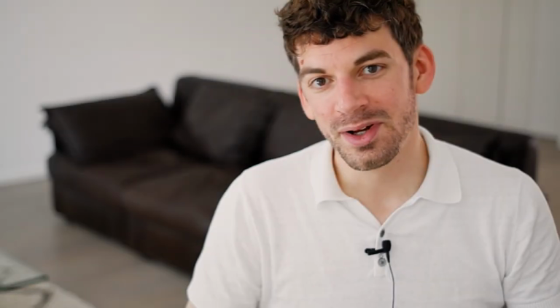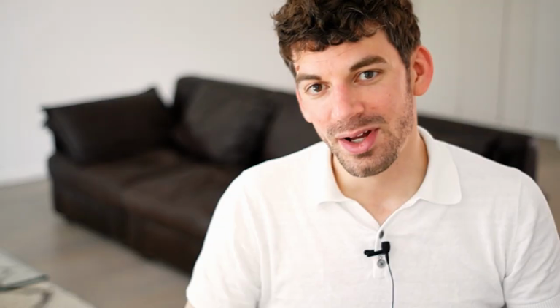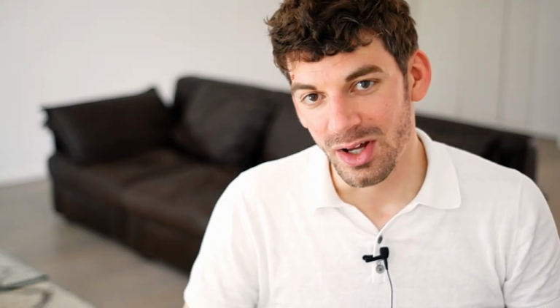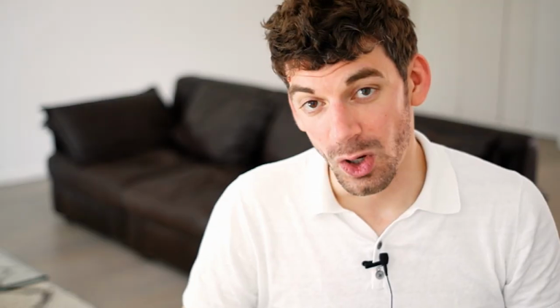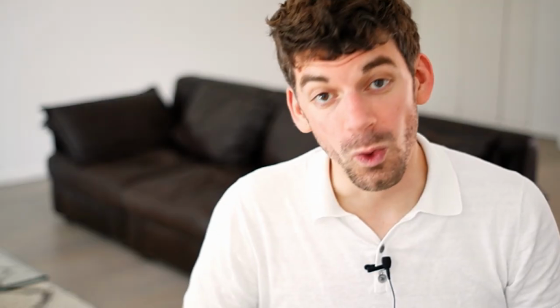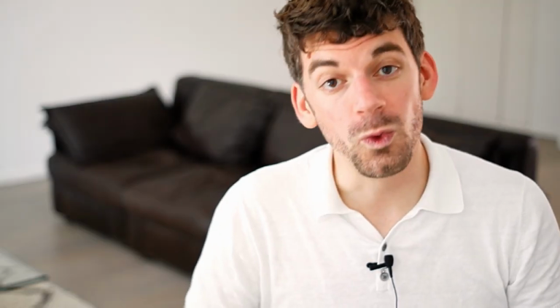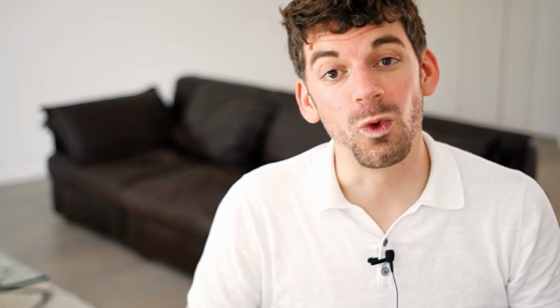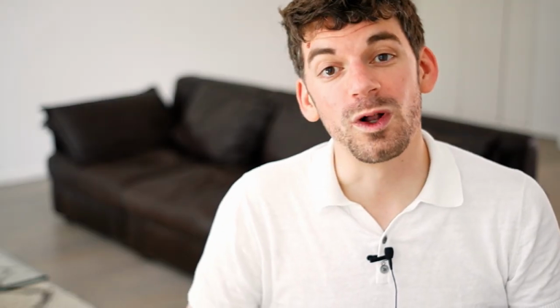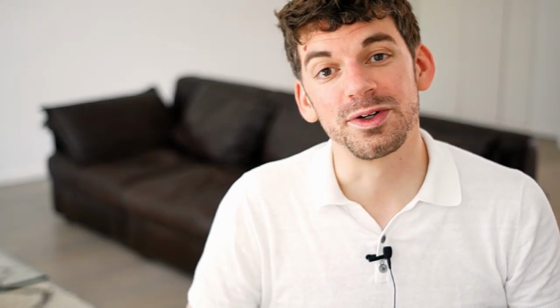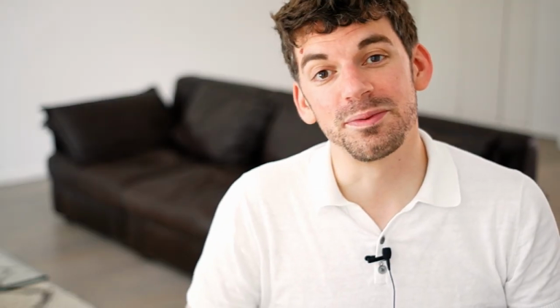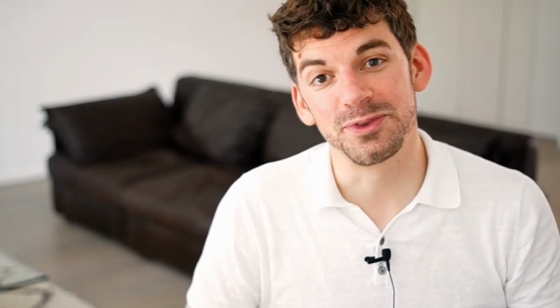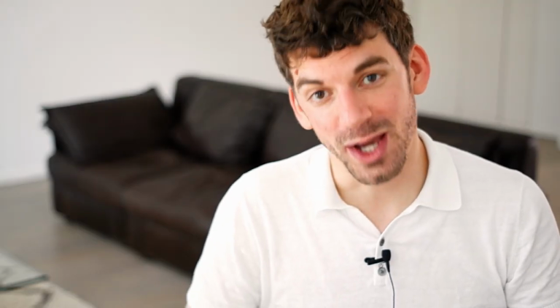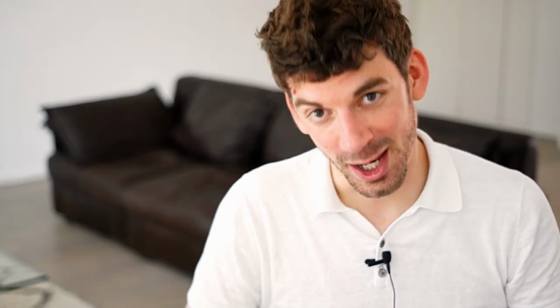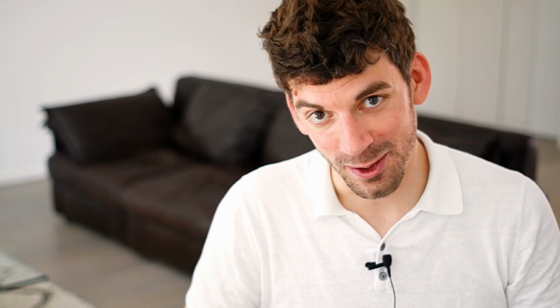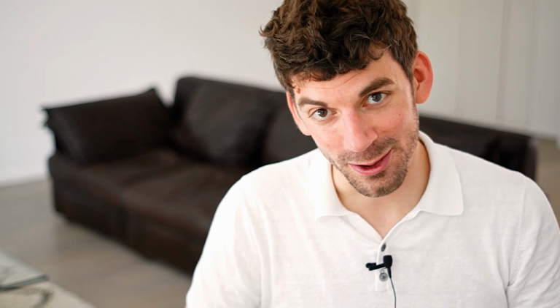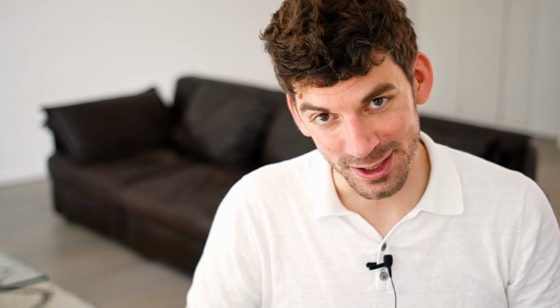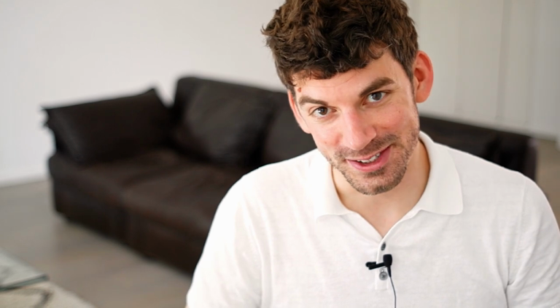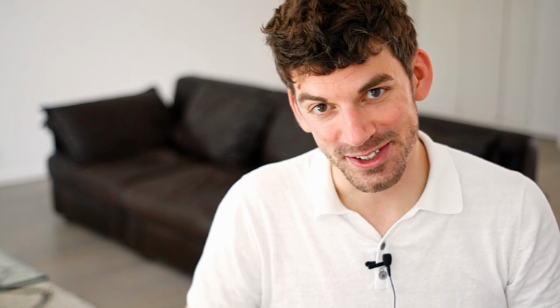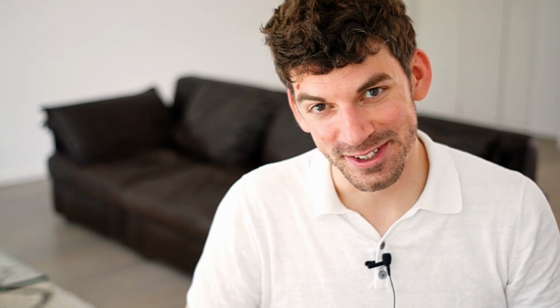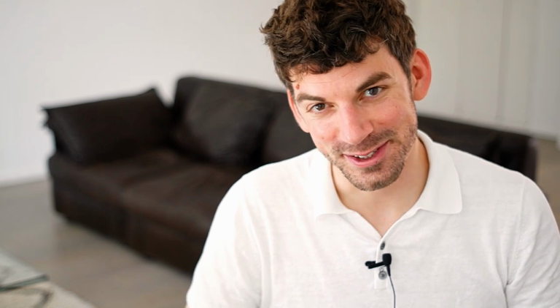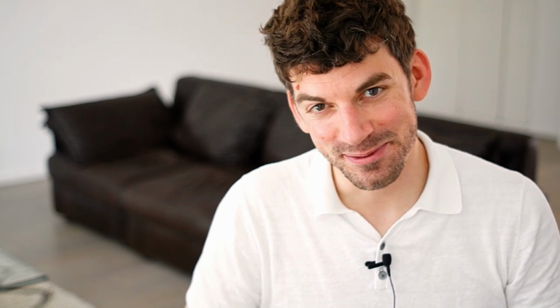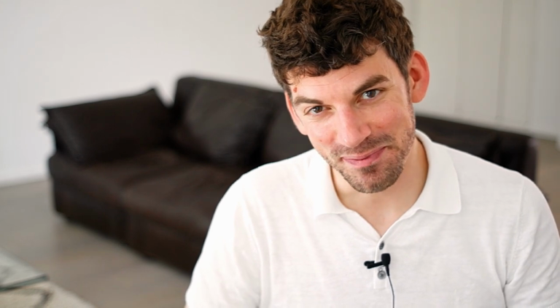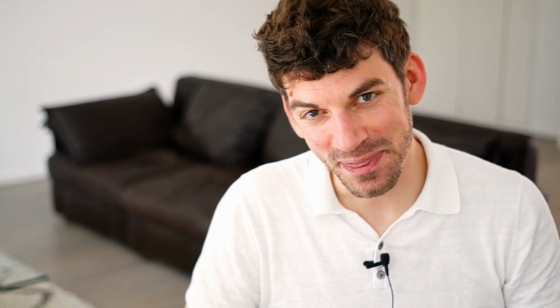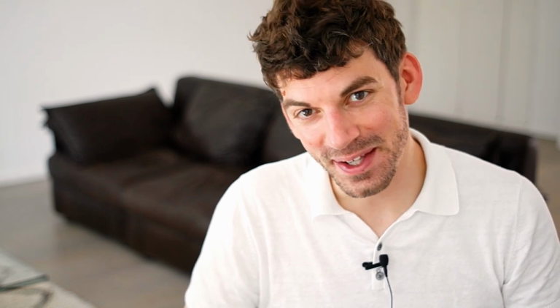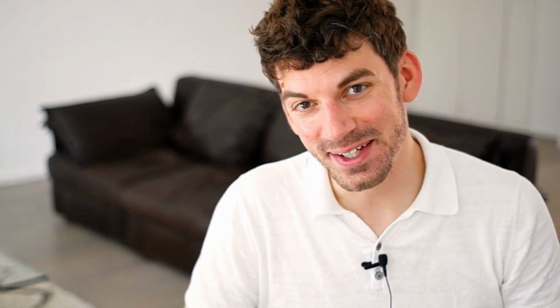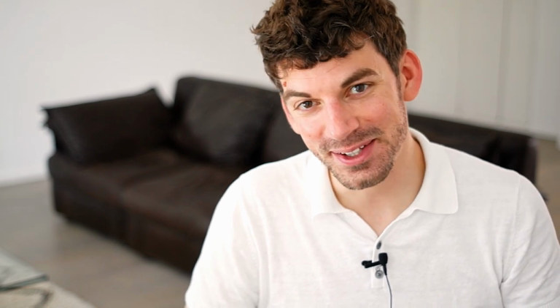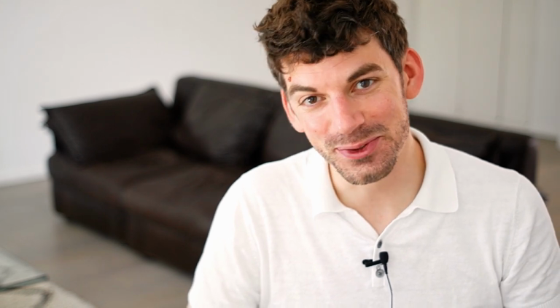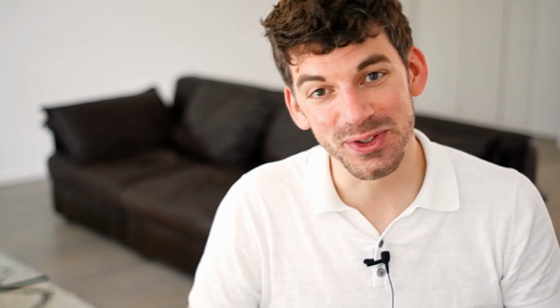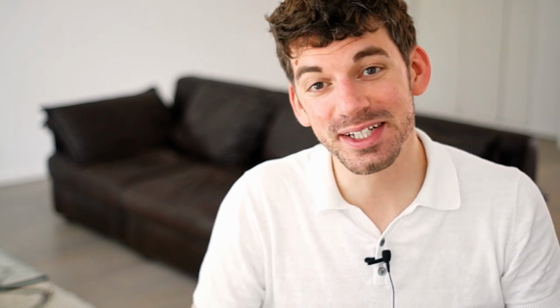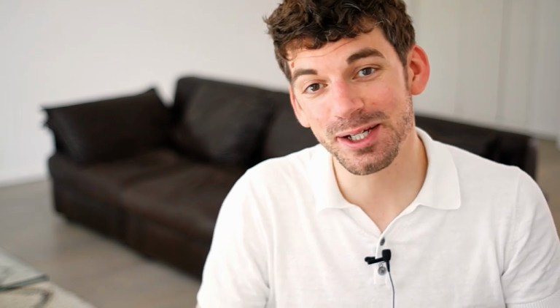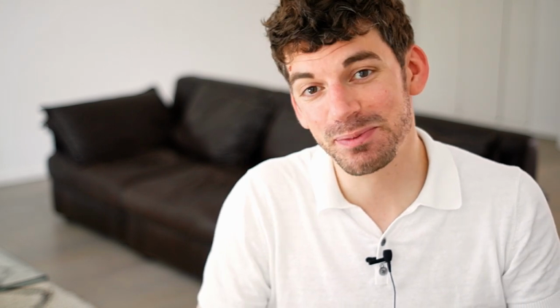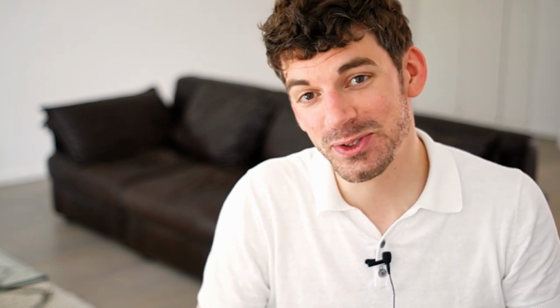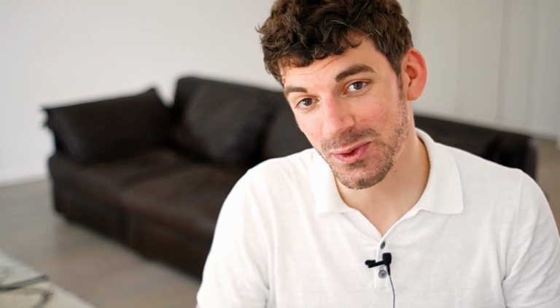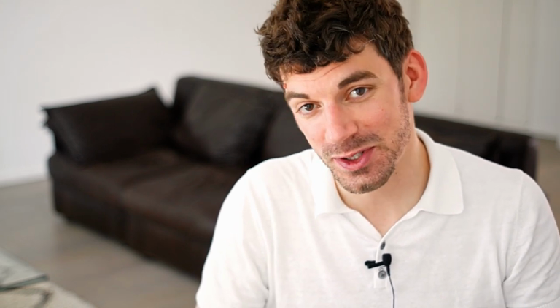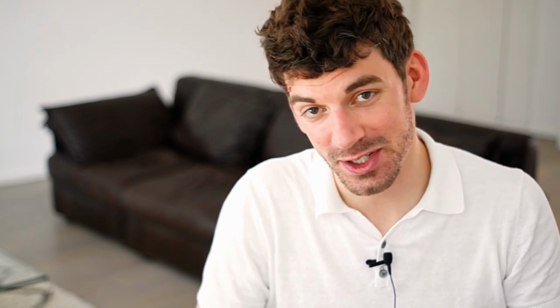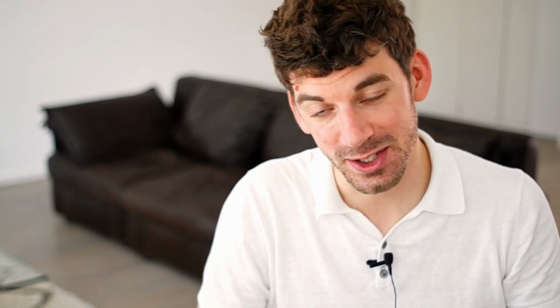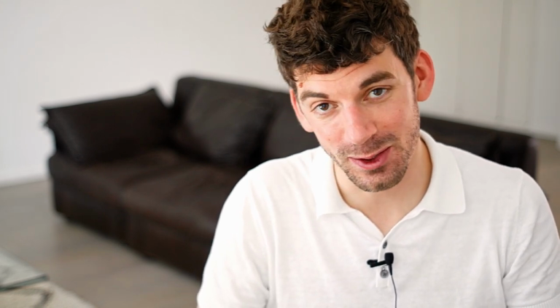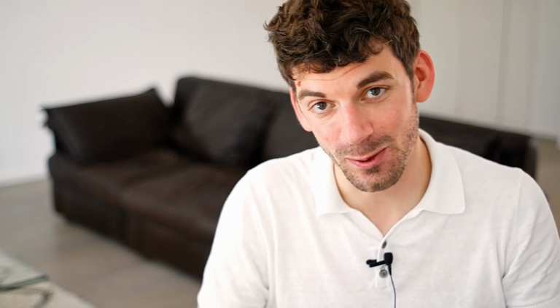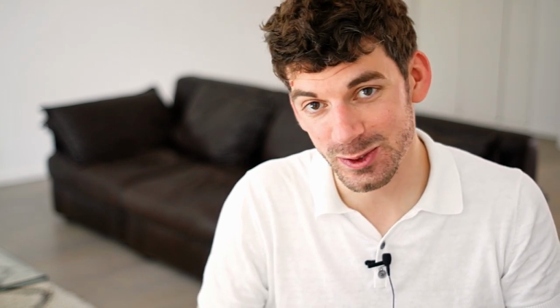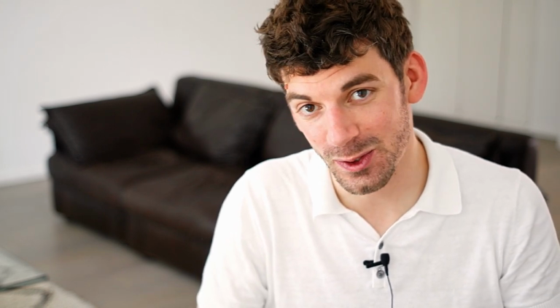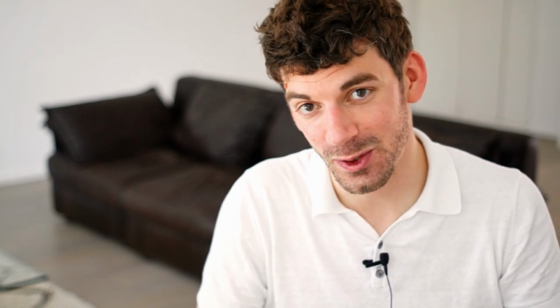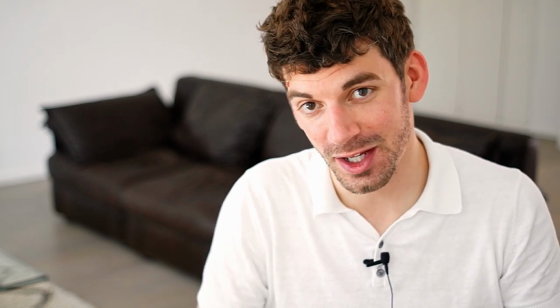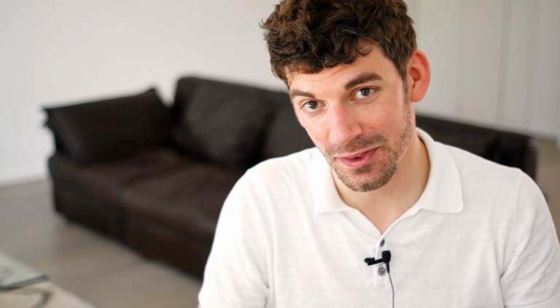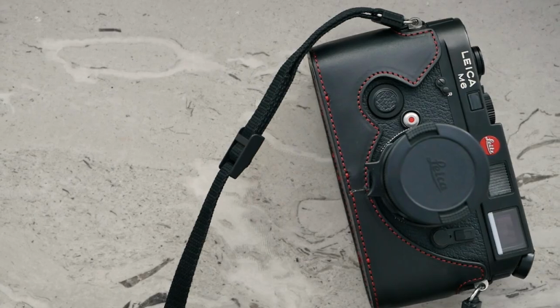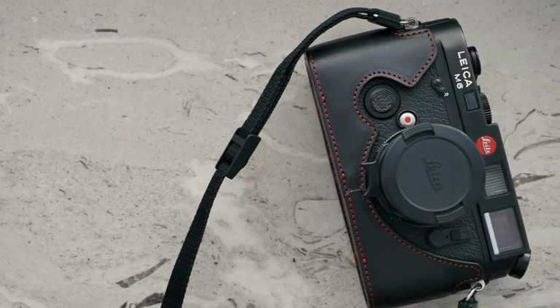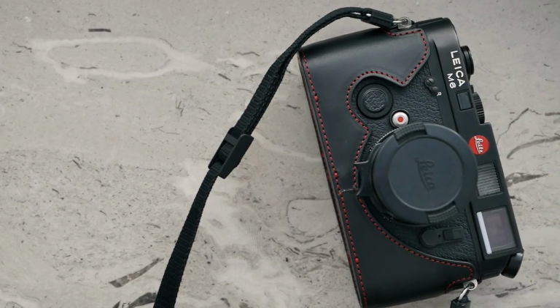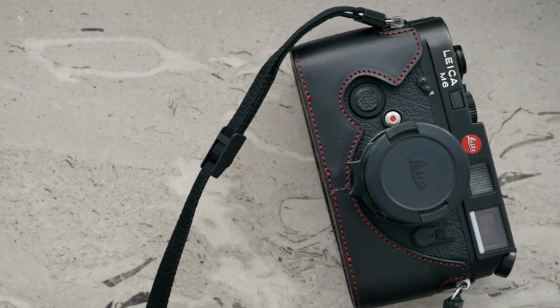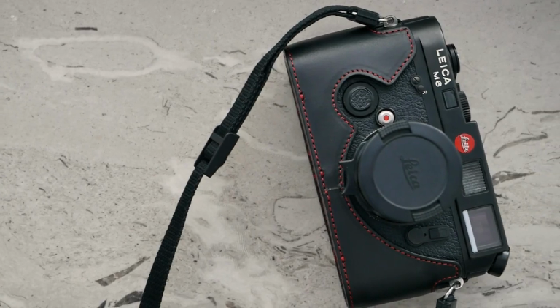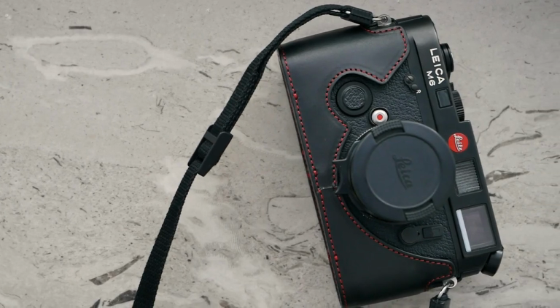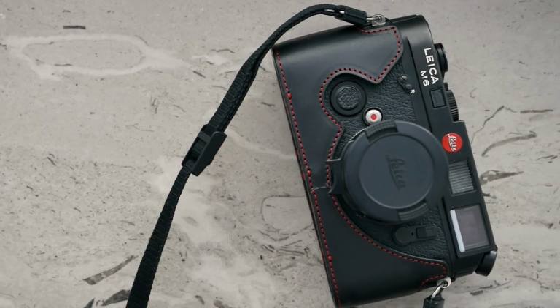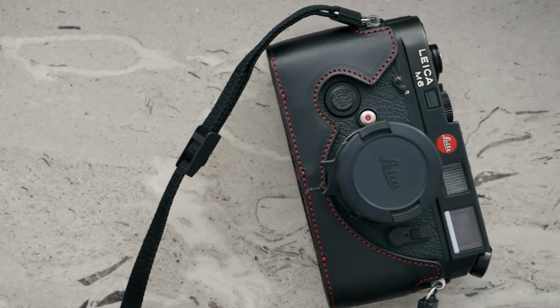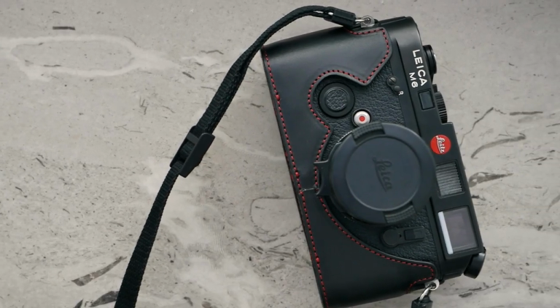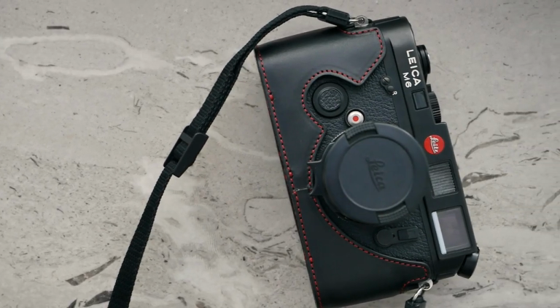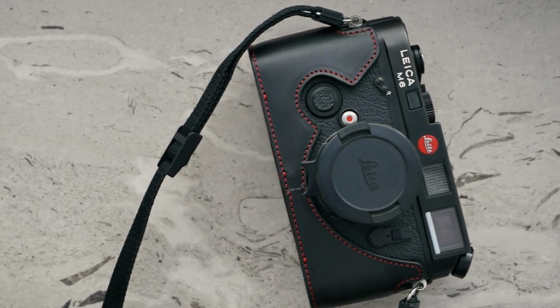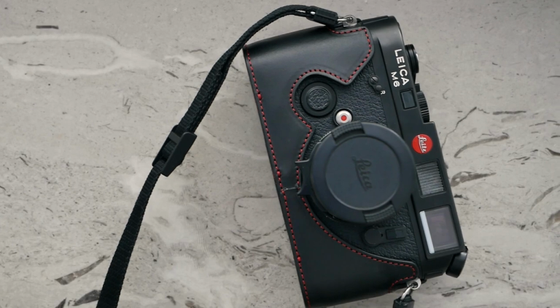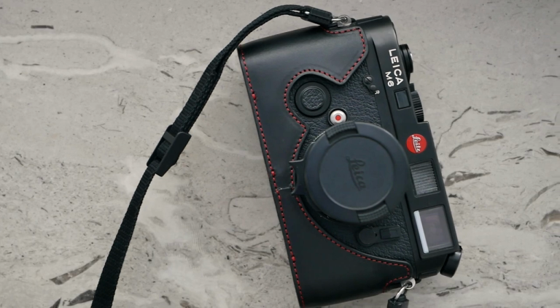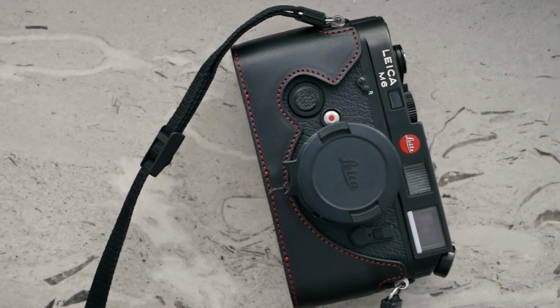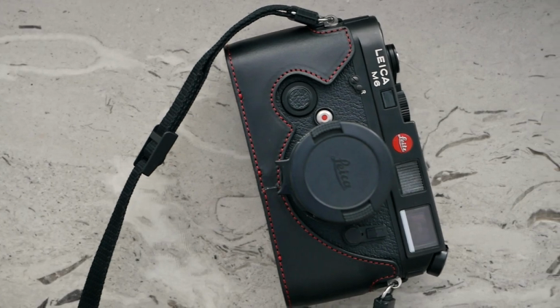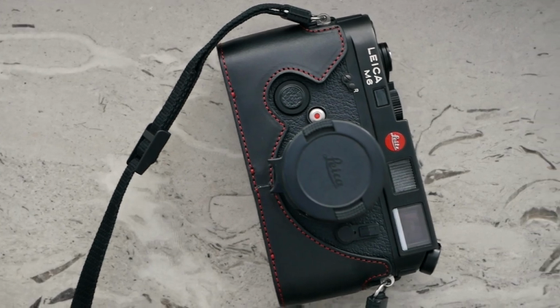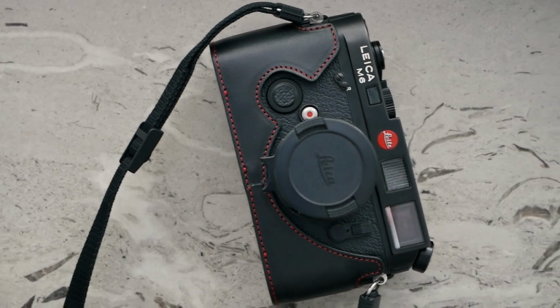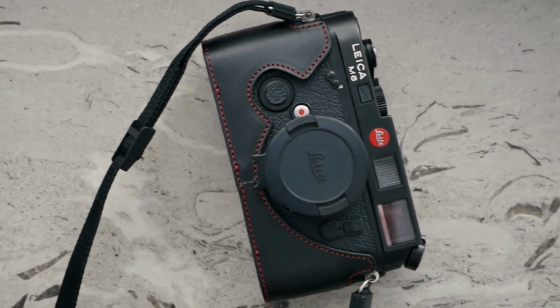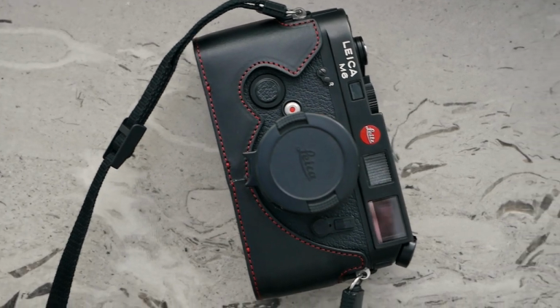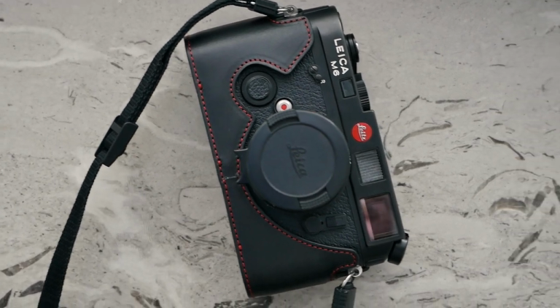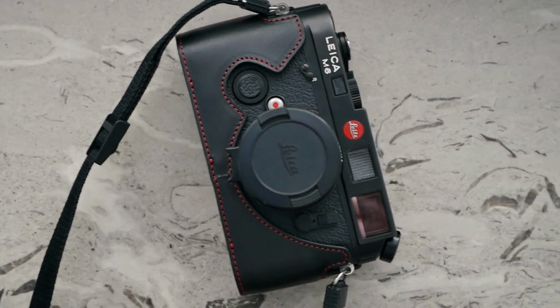Hello and welcome to Analog Insights. In today's episode I take a closer look at the Oberwerd half case for the Leica M6.